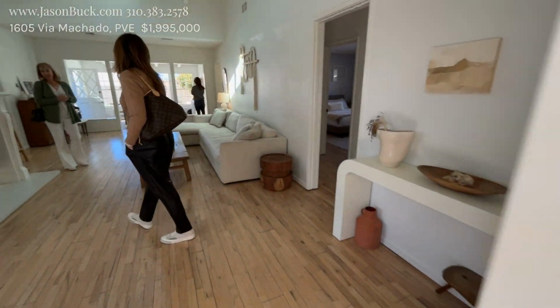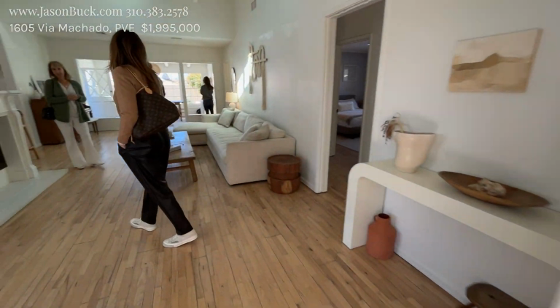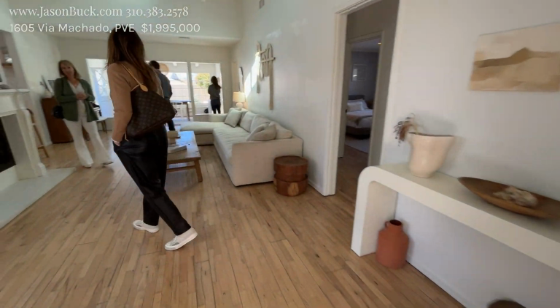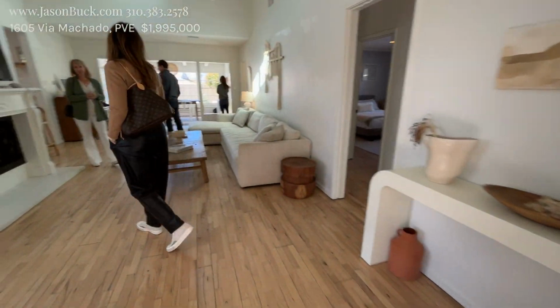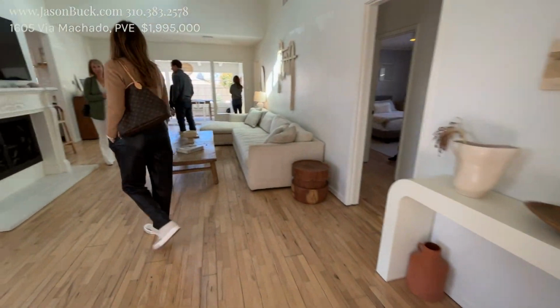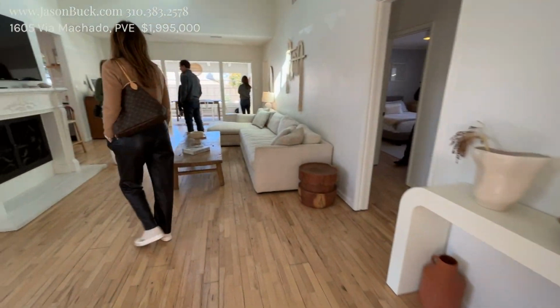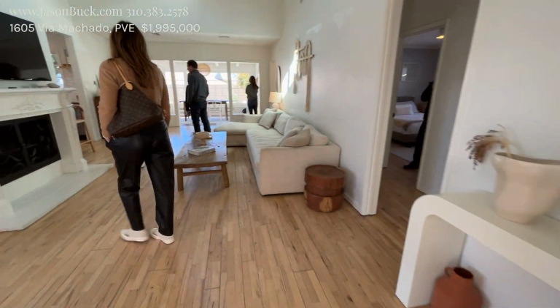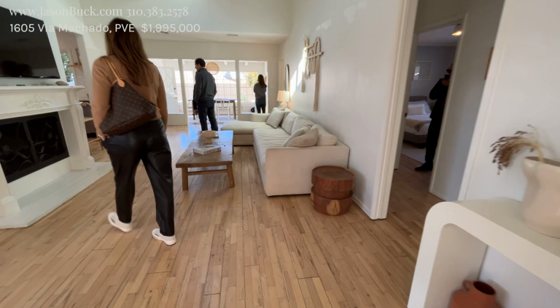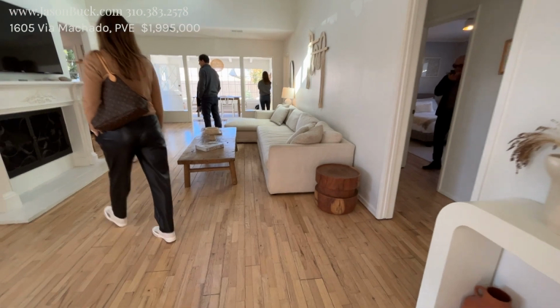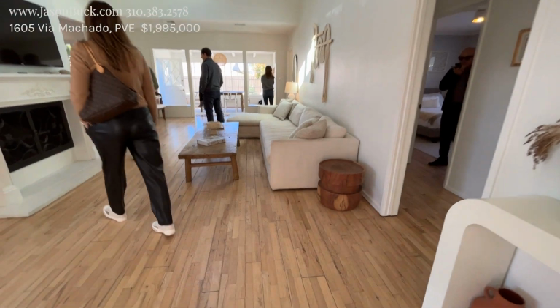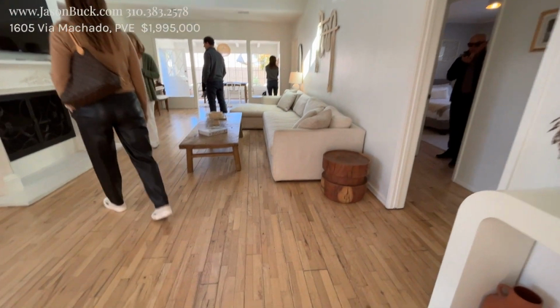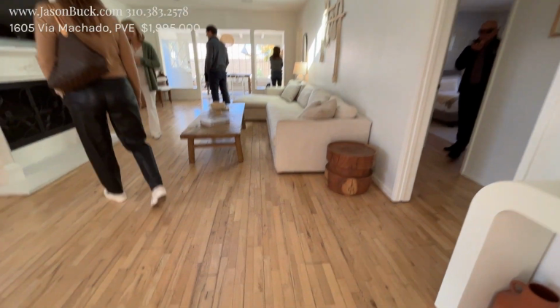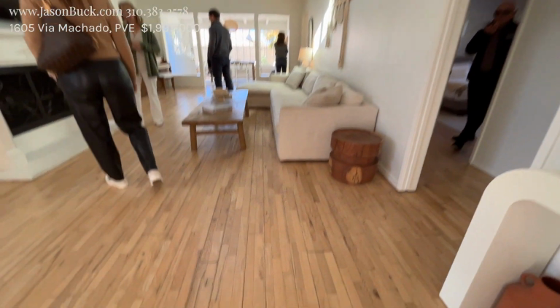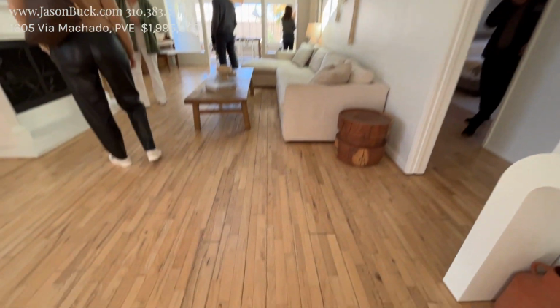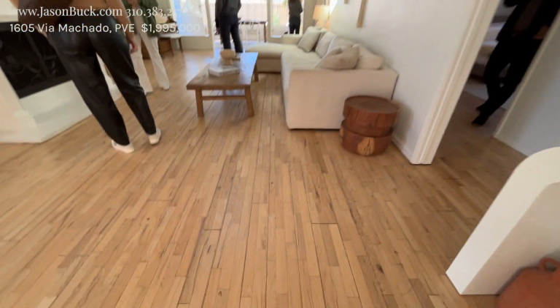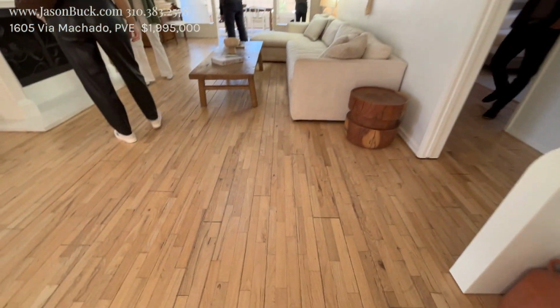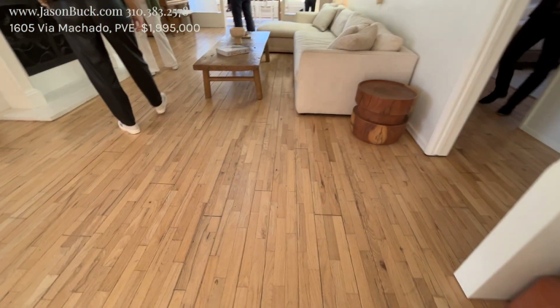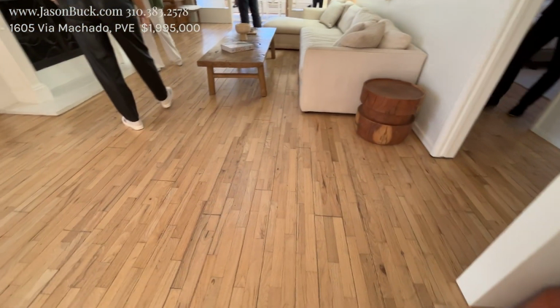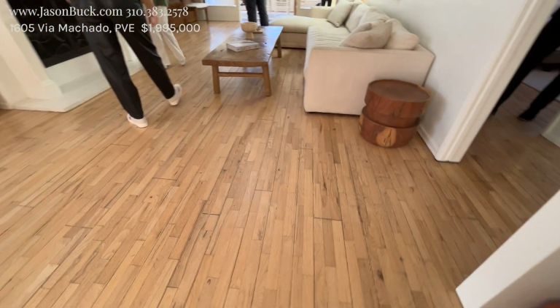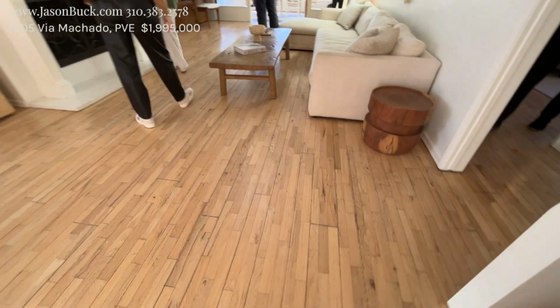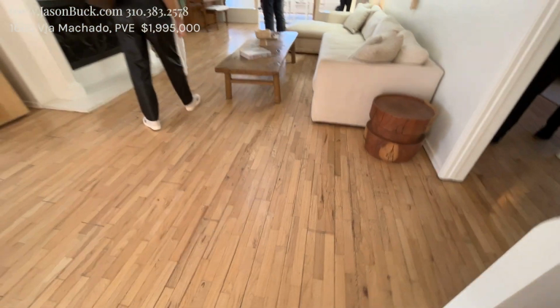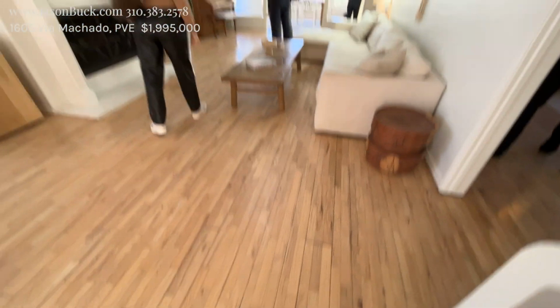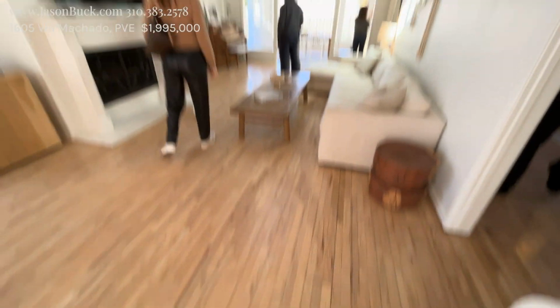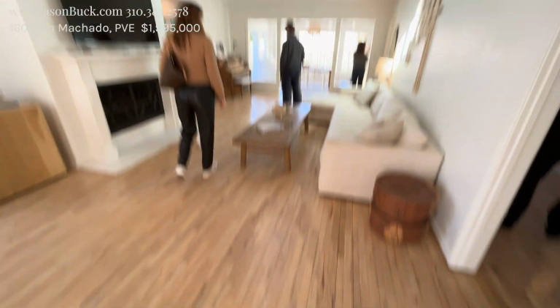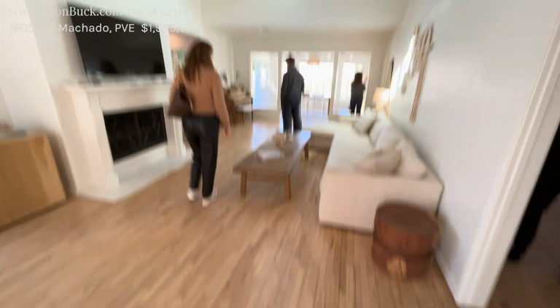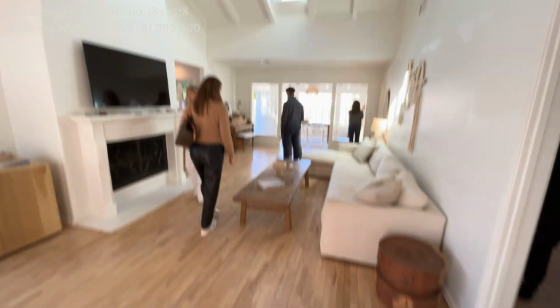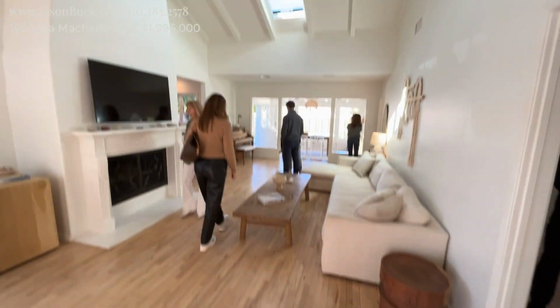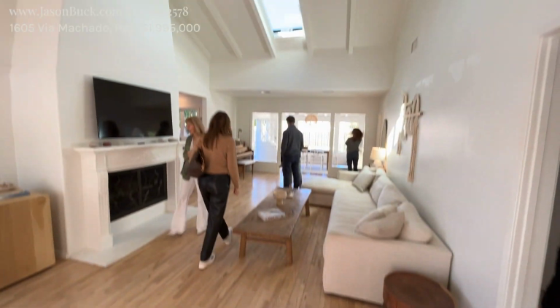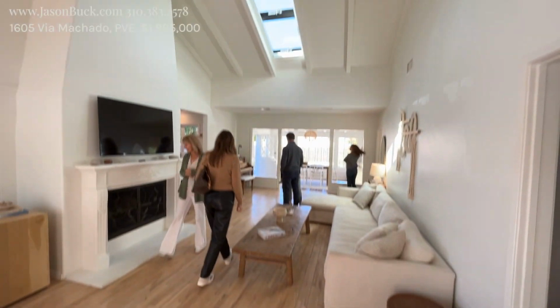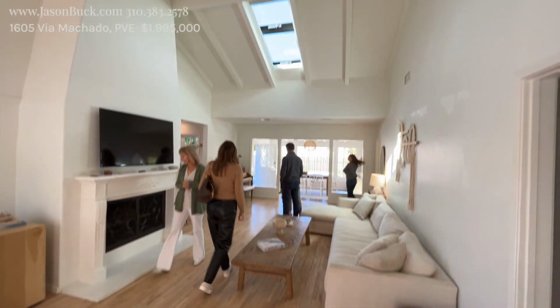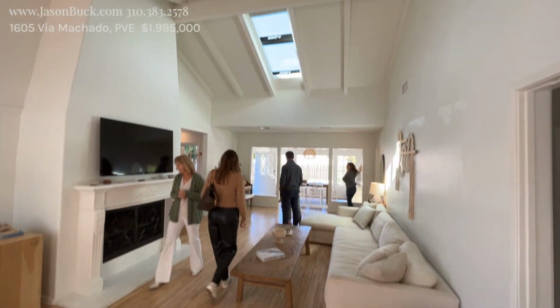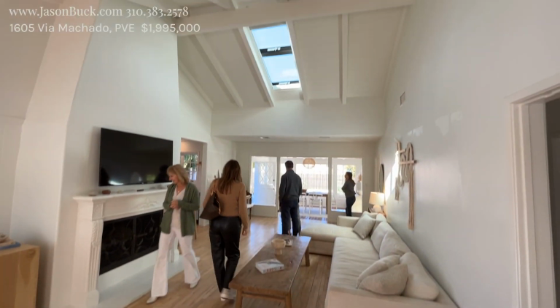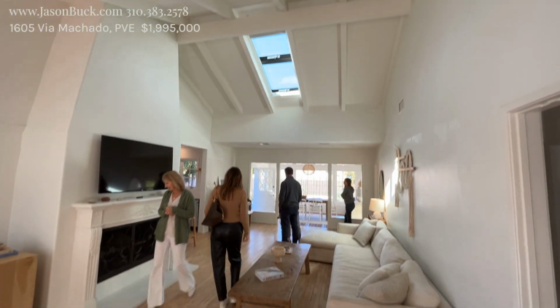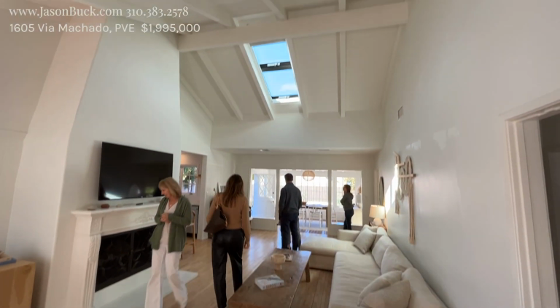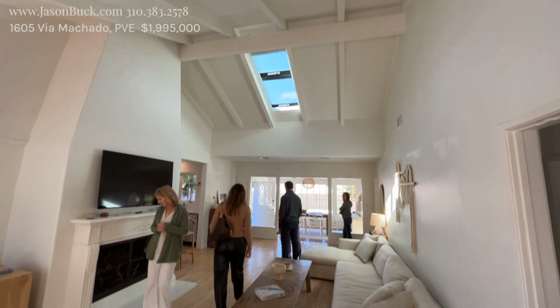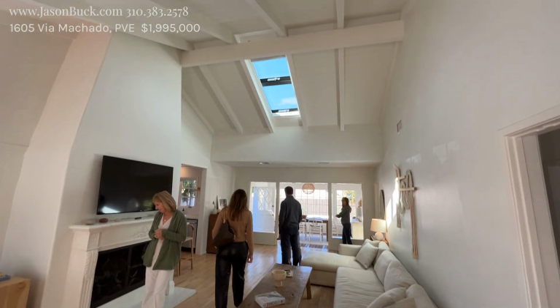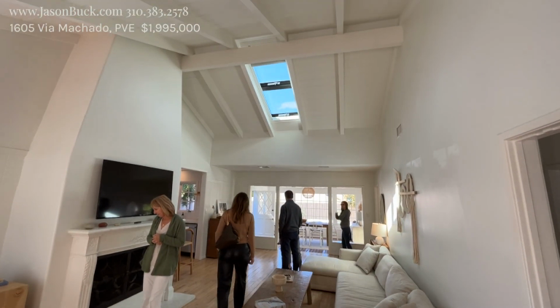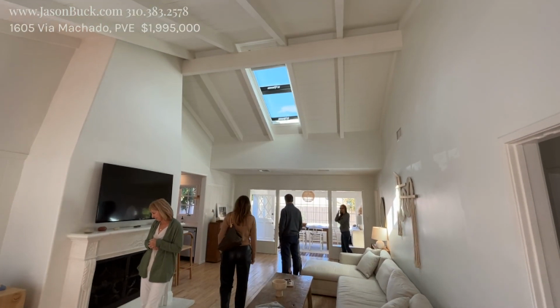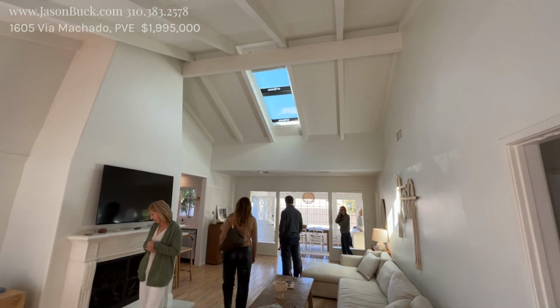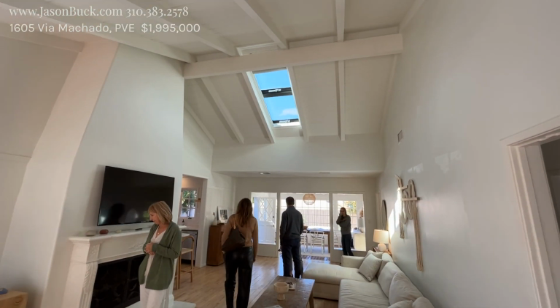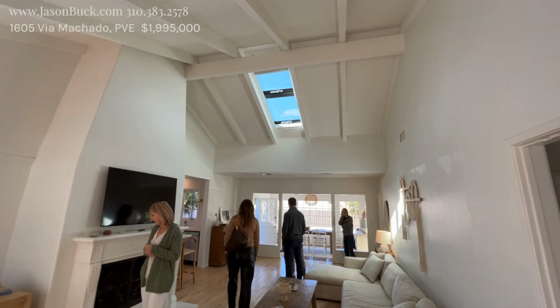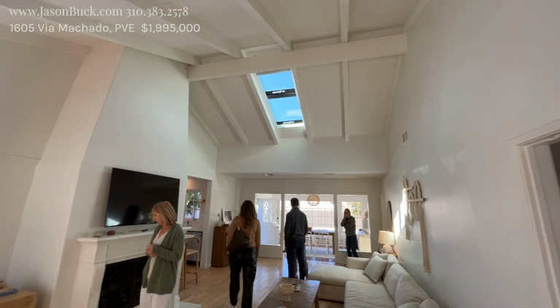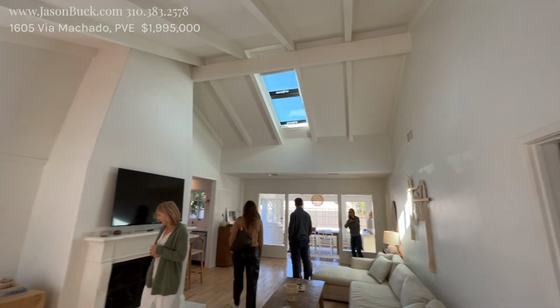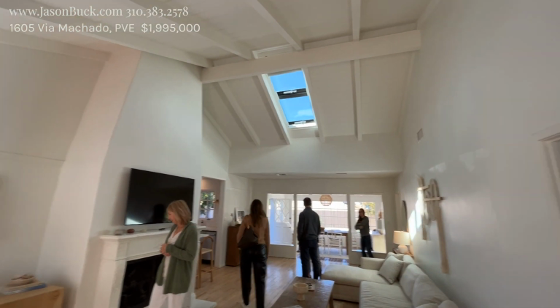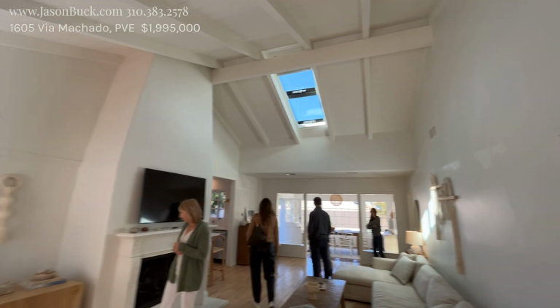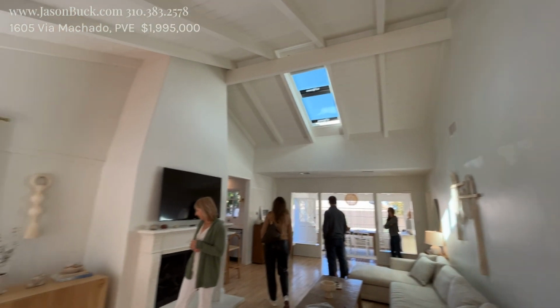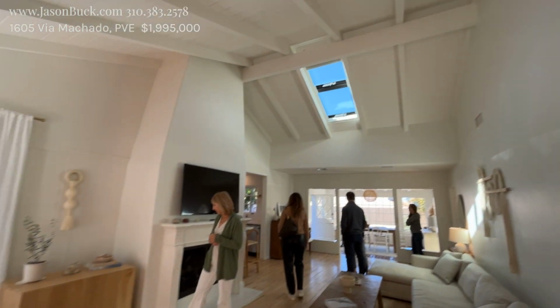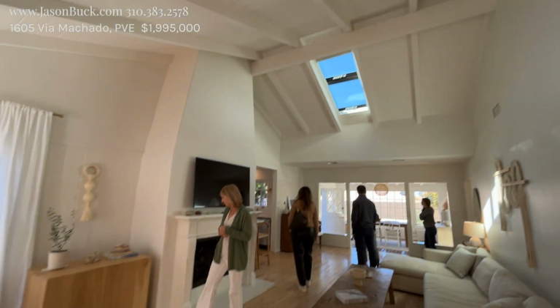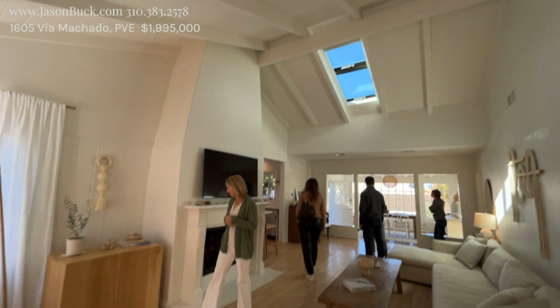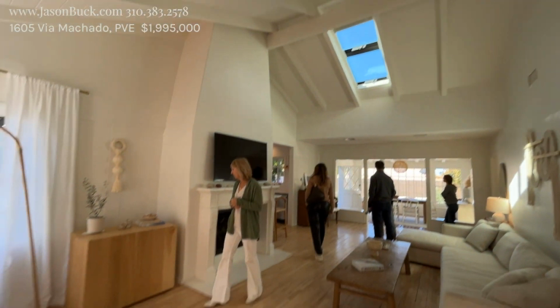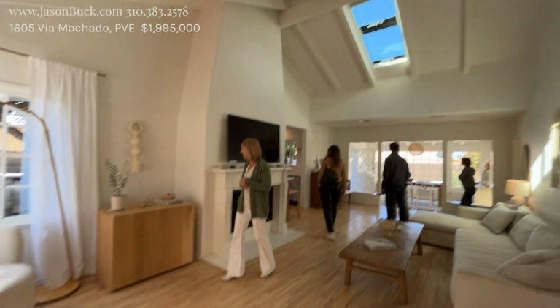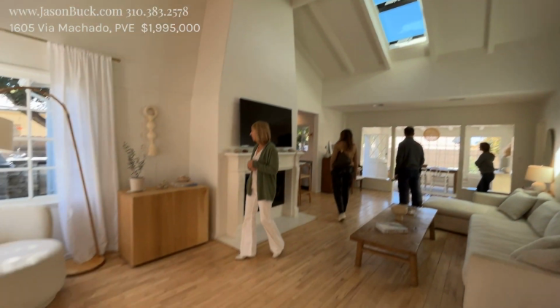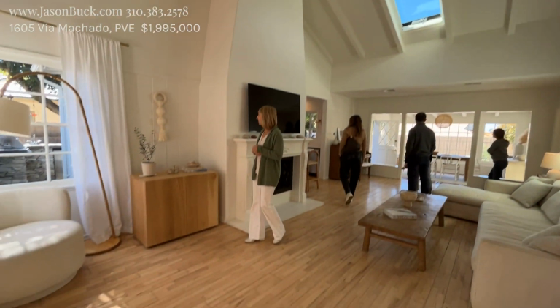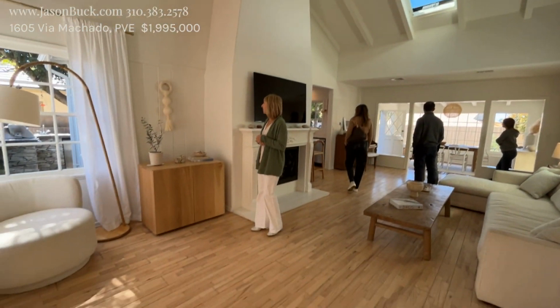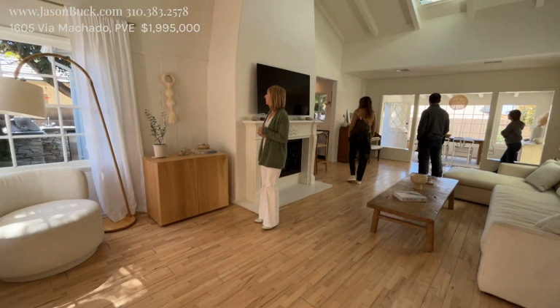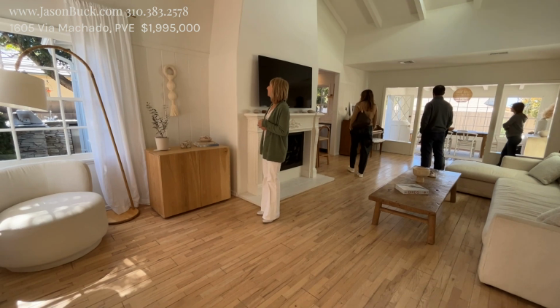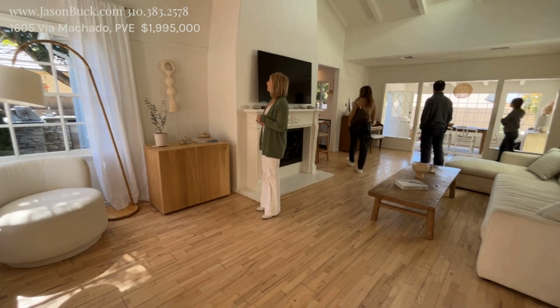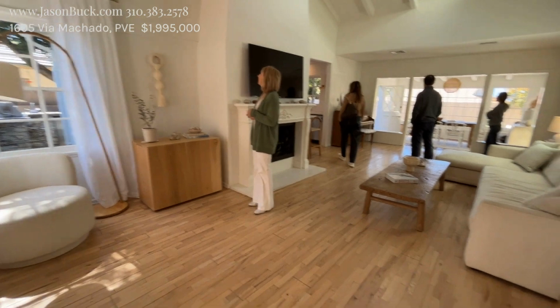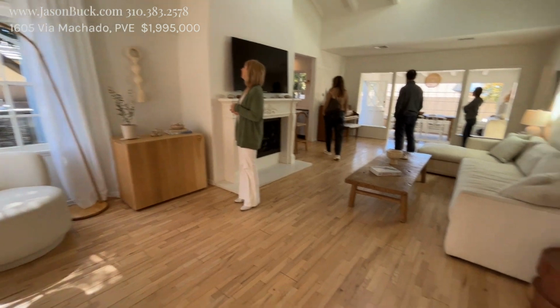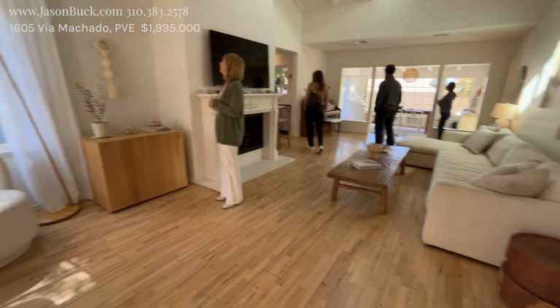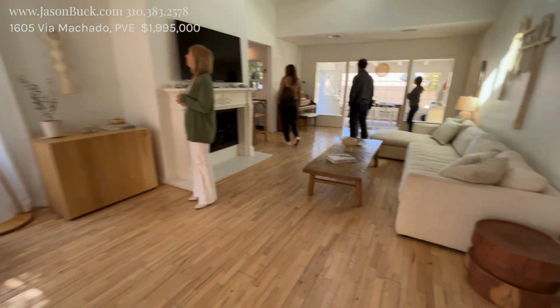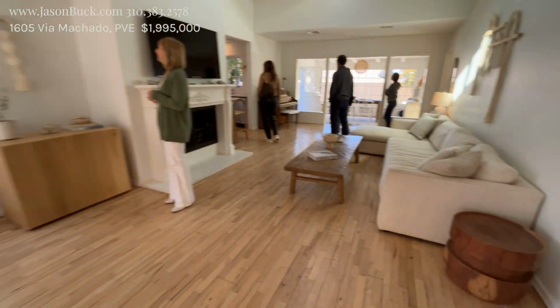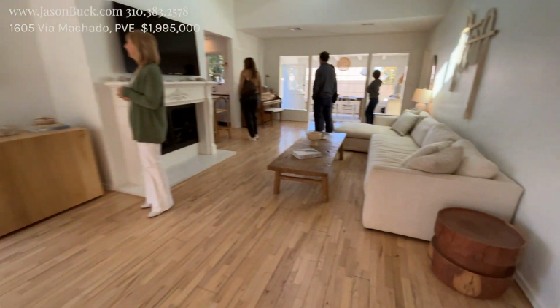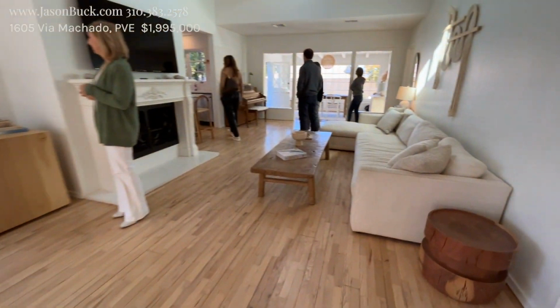When we step in, you have the beautiful hardwood floor and a nice vault with the skylight. It puts a lot of light in this room. It's fantastic.